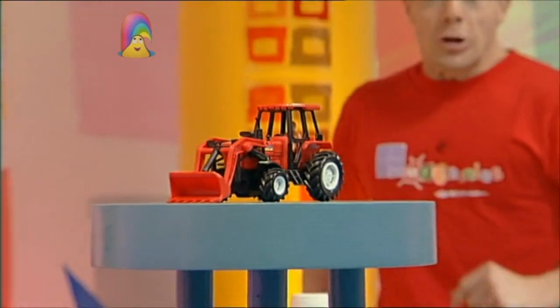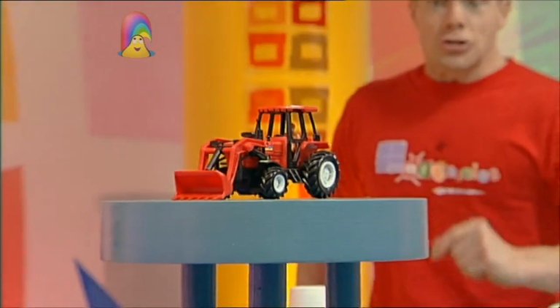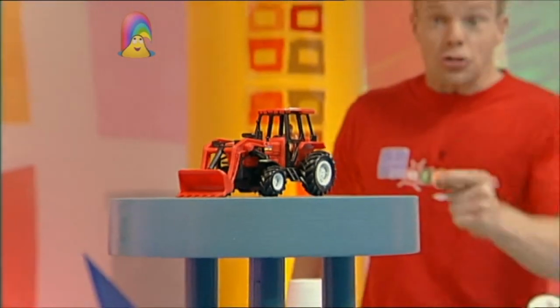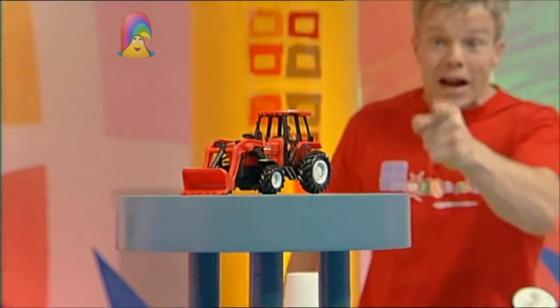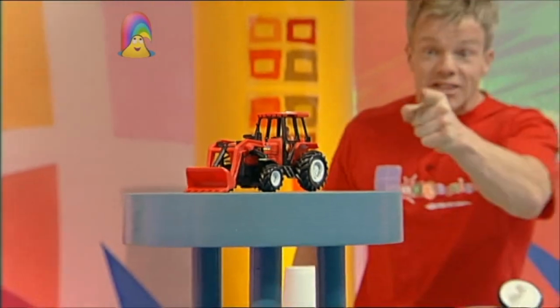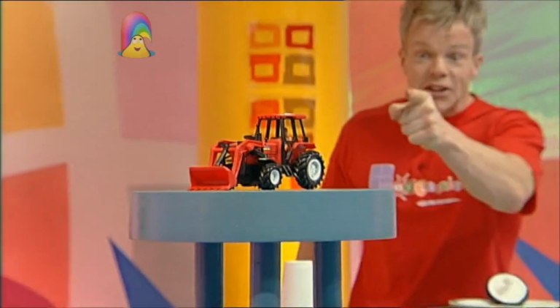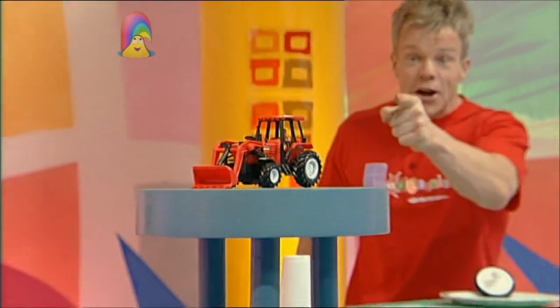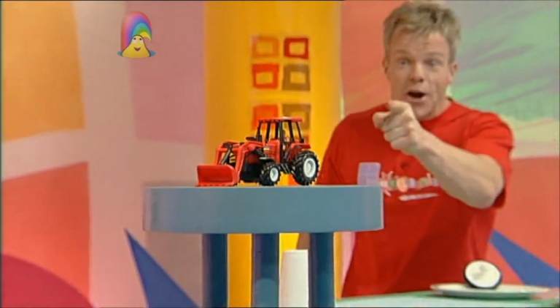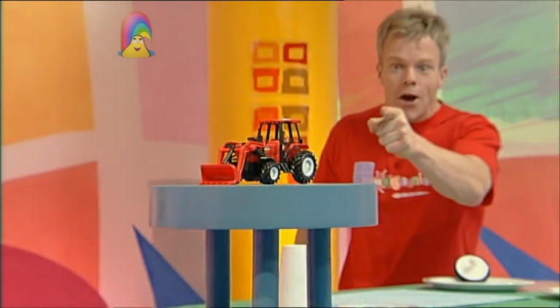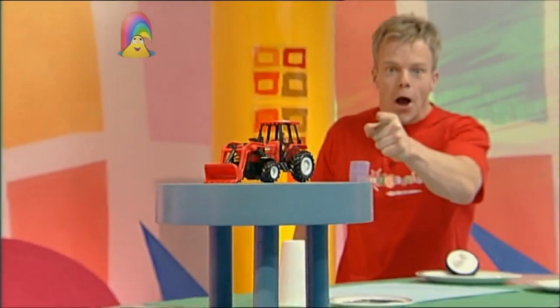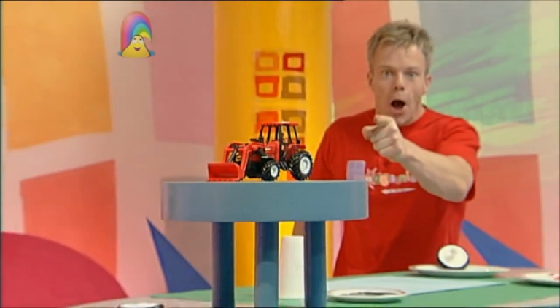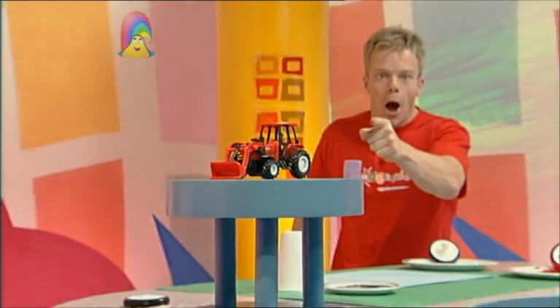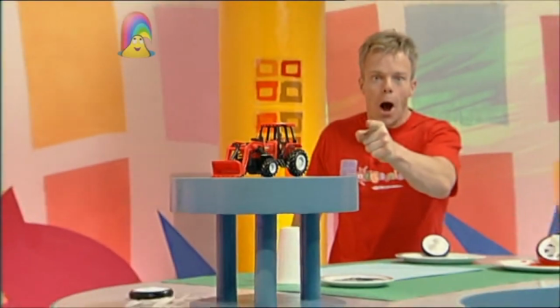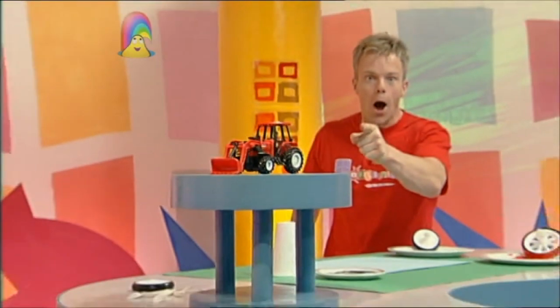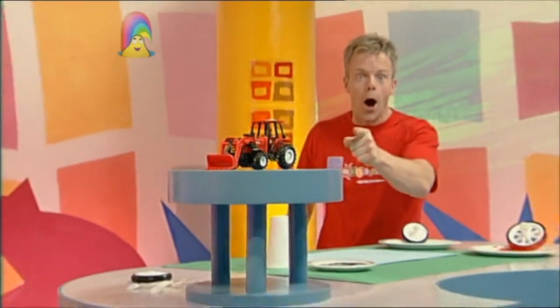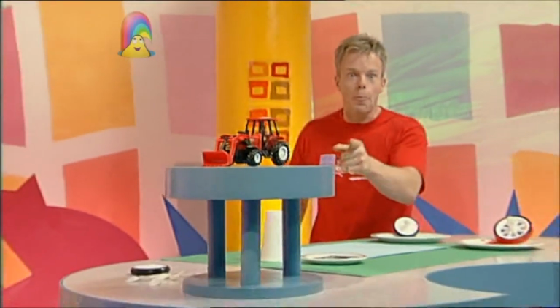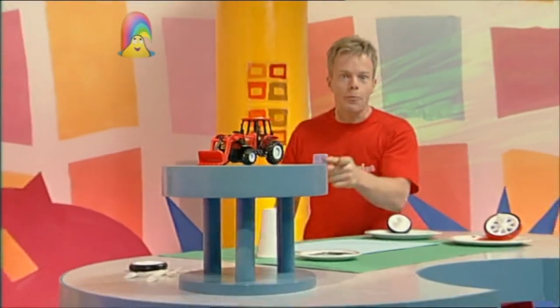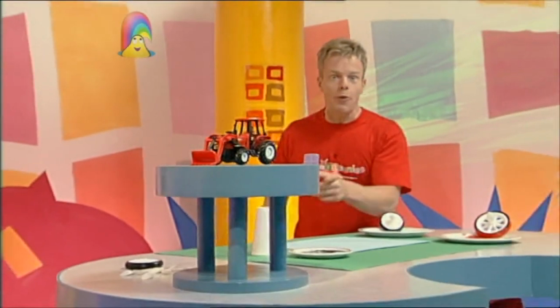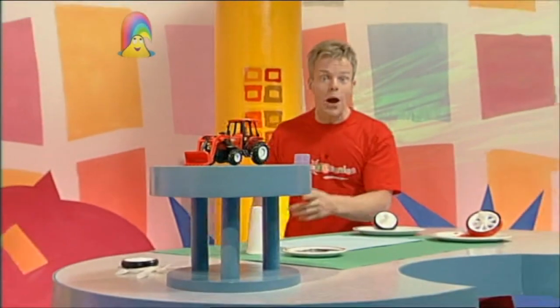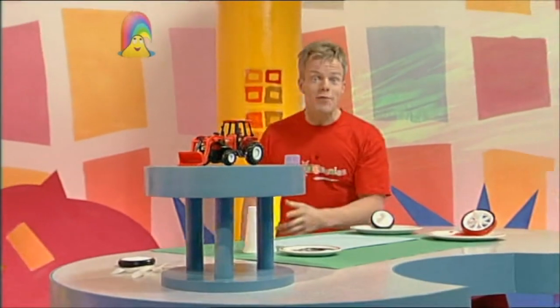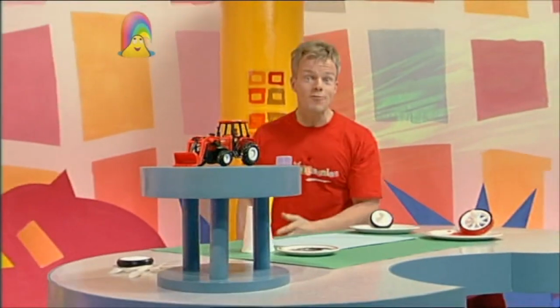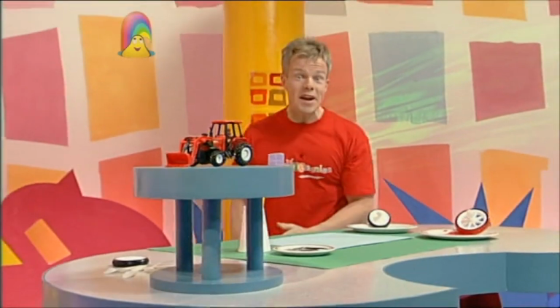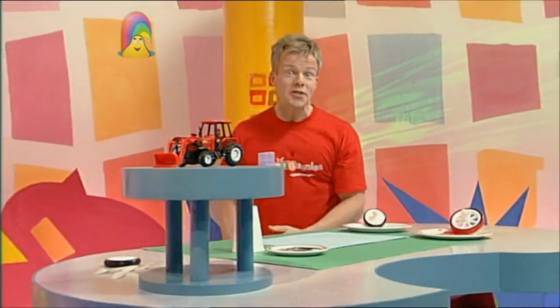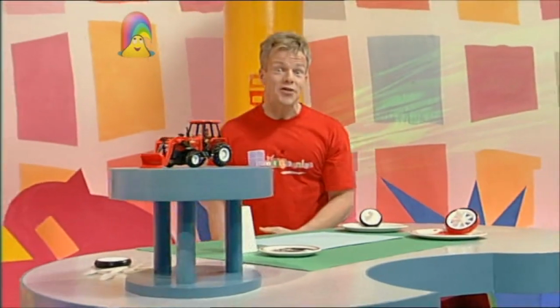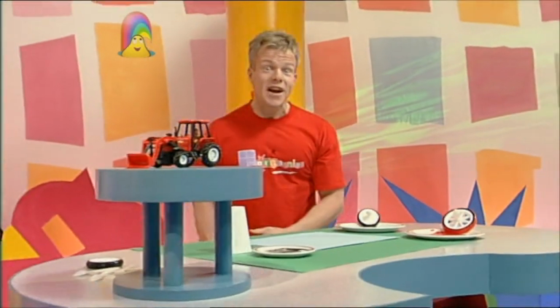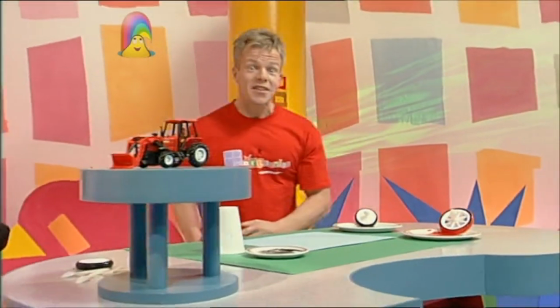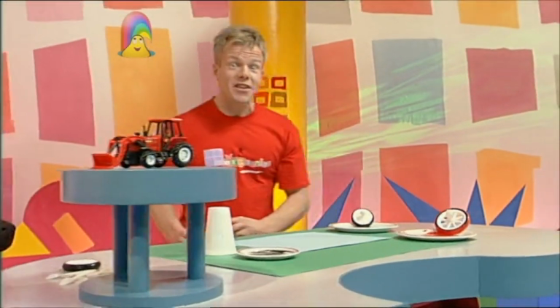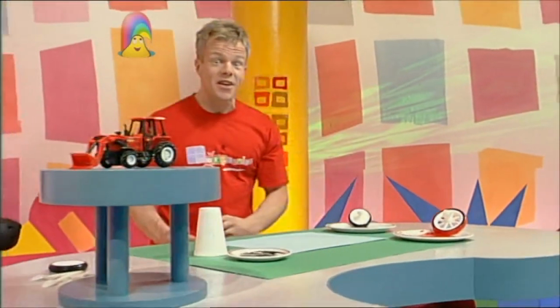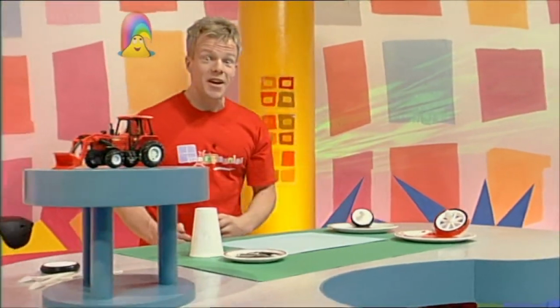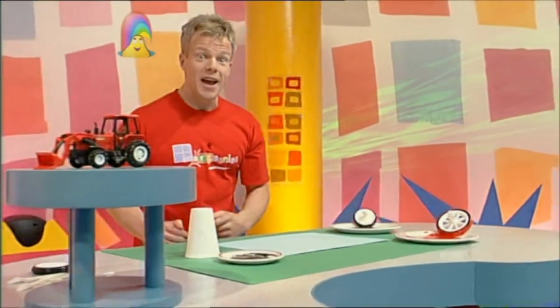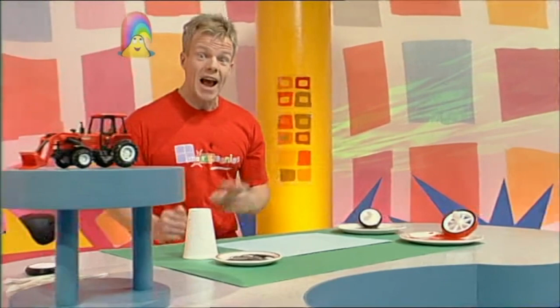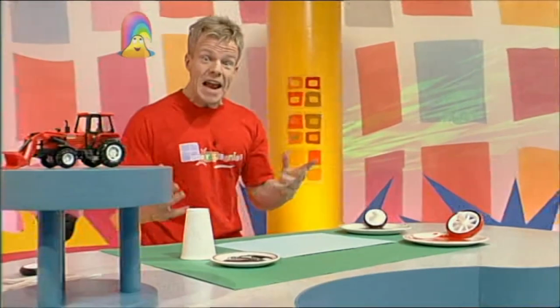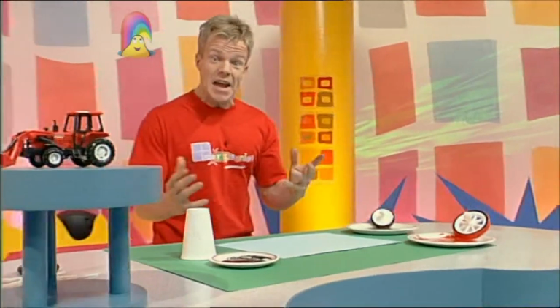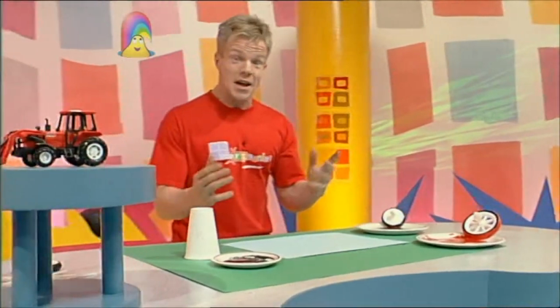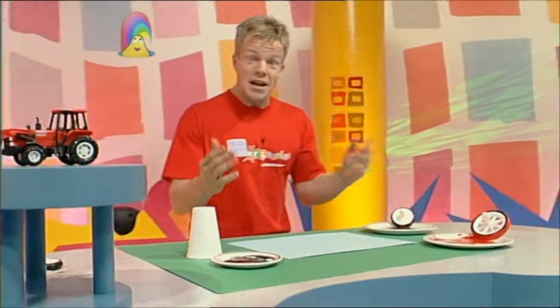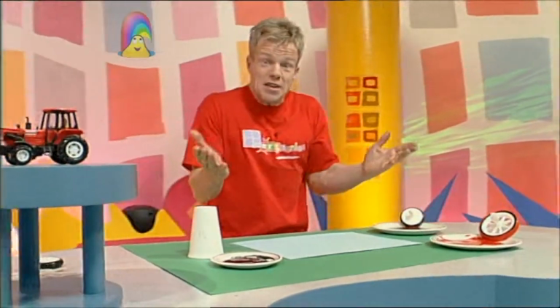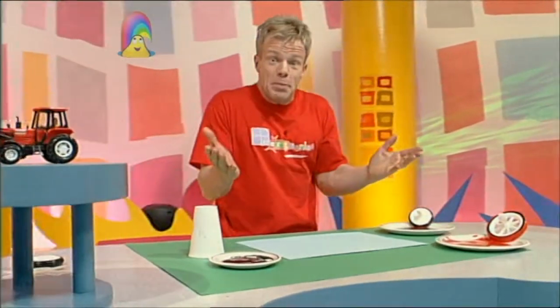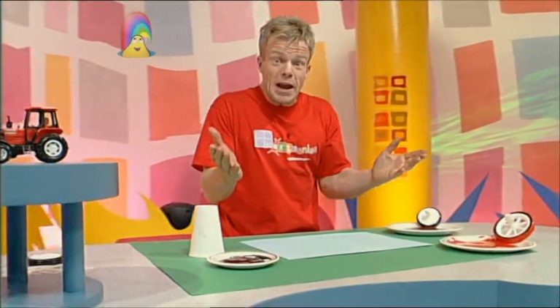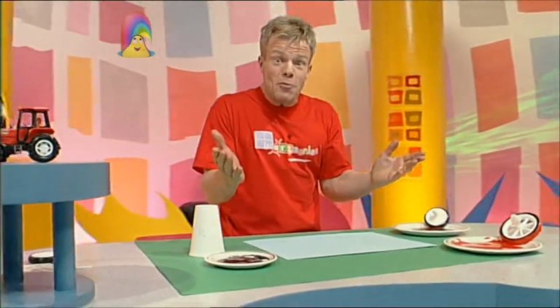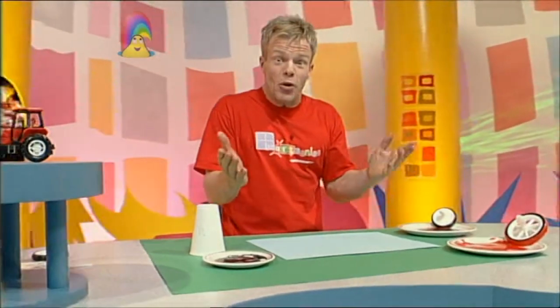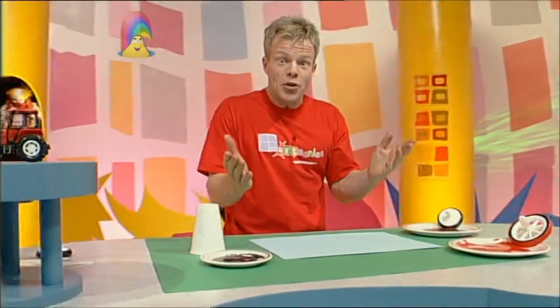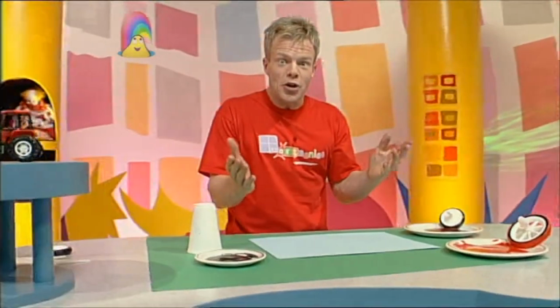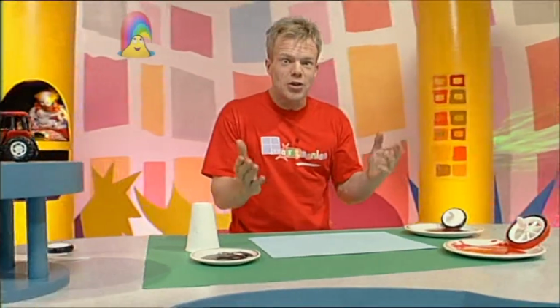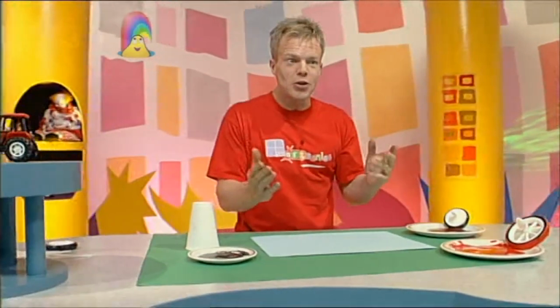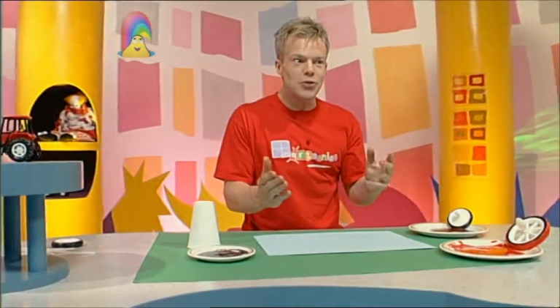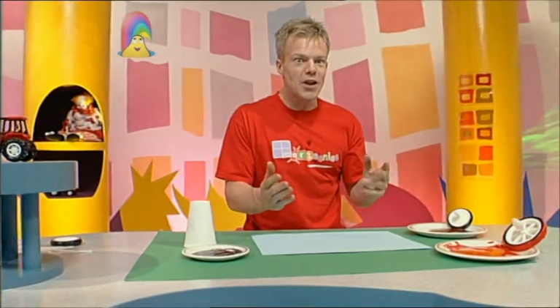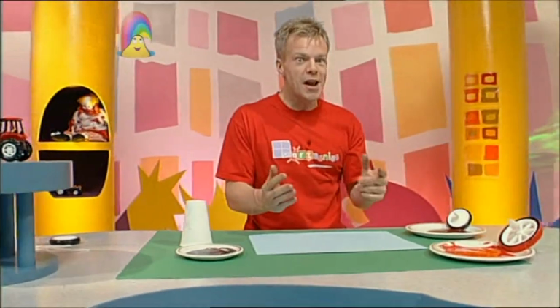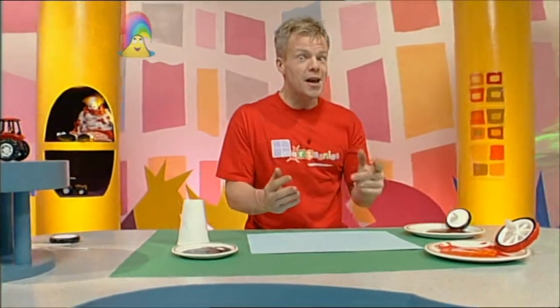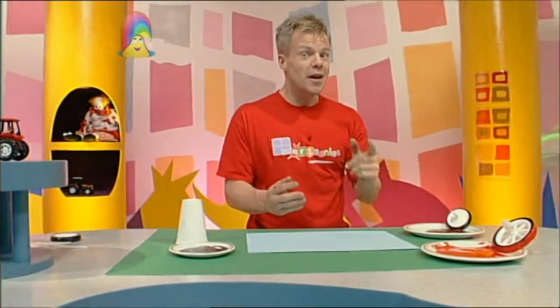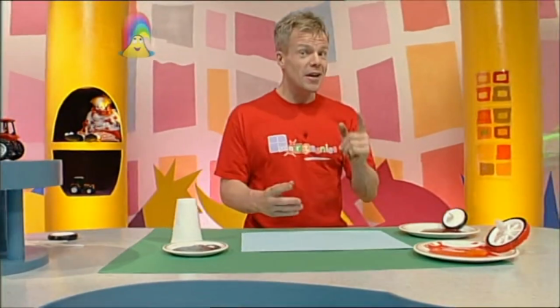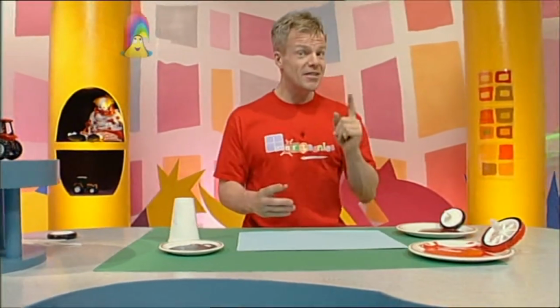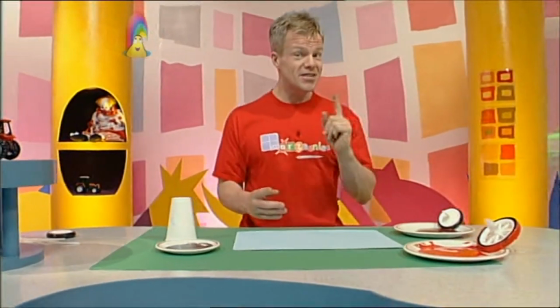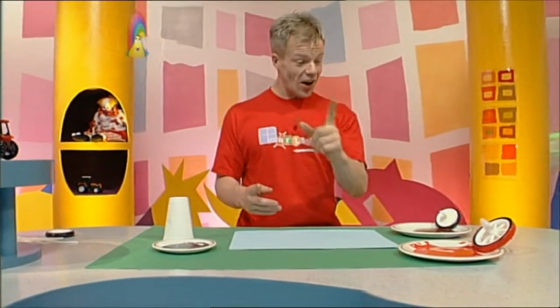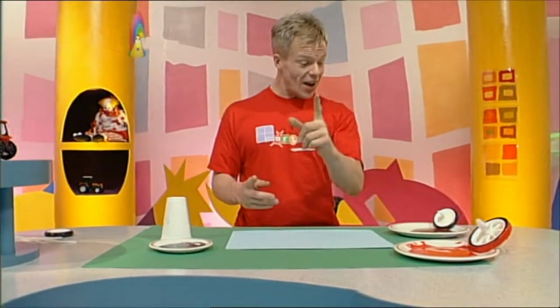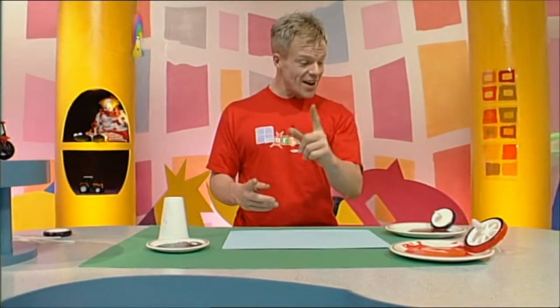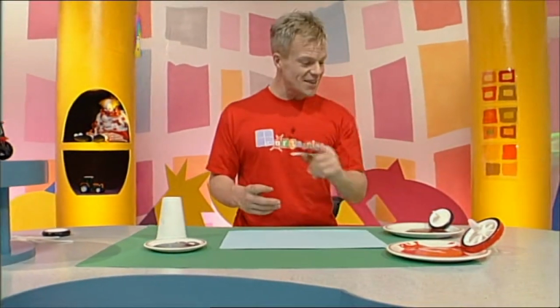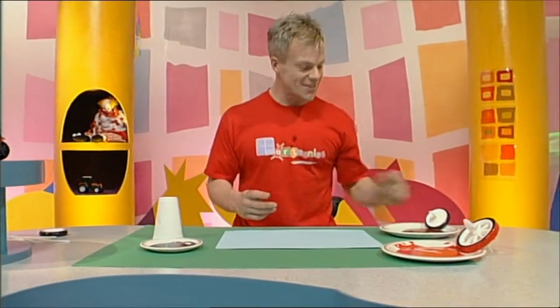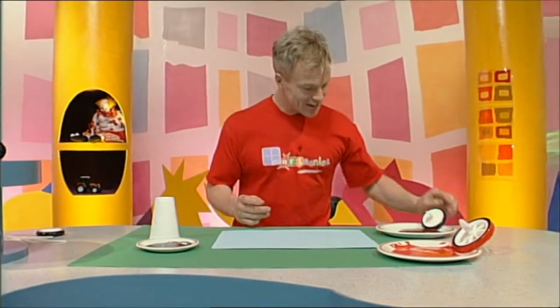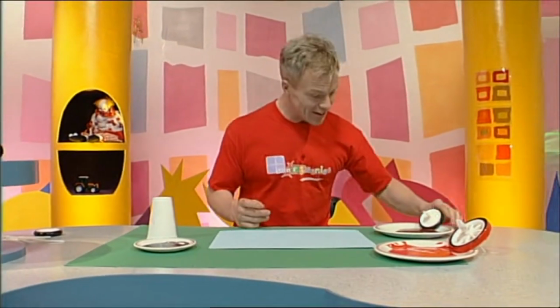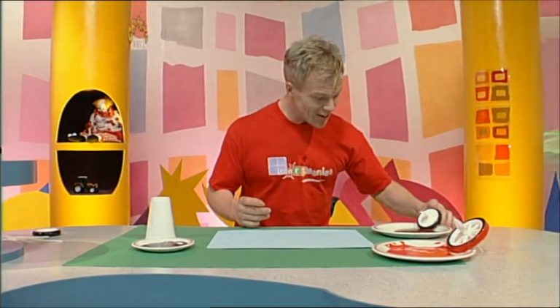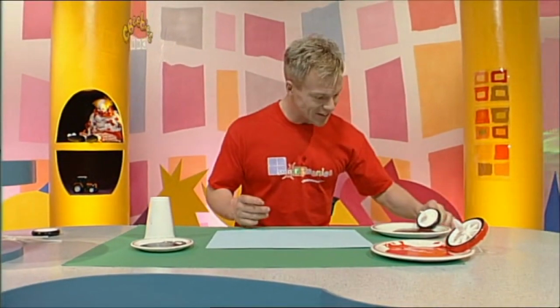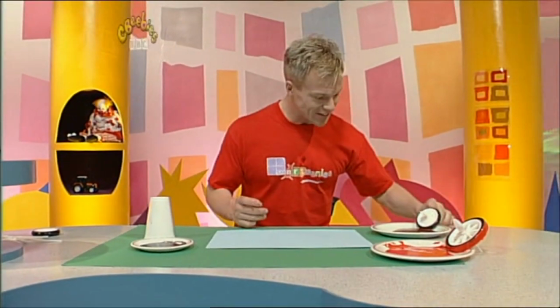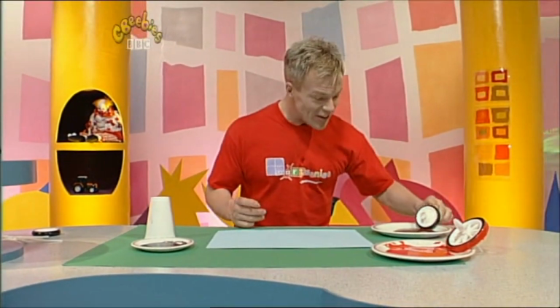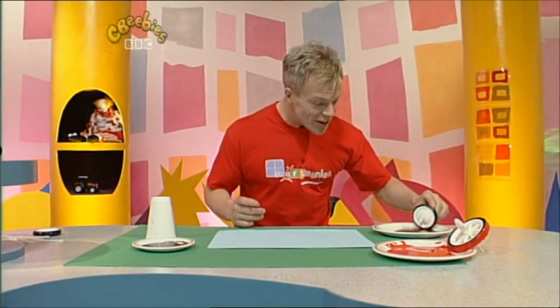Tractor! A bright red tractor. Let's paint using tires — look, I'll show you.